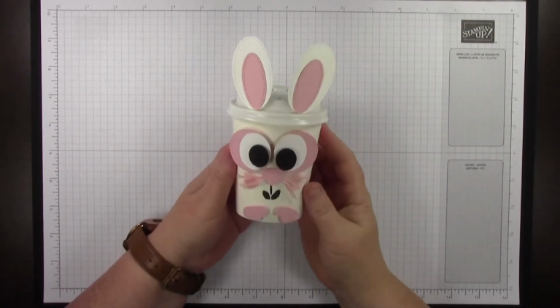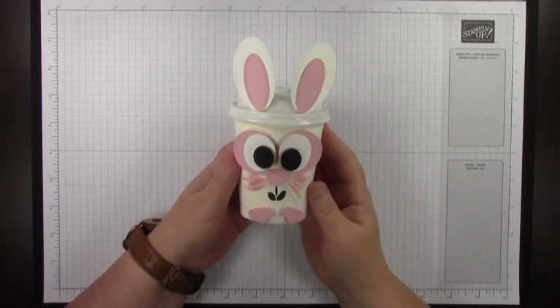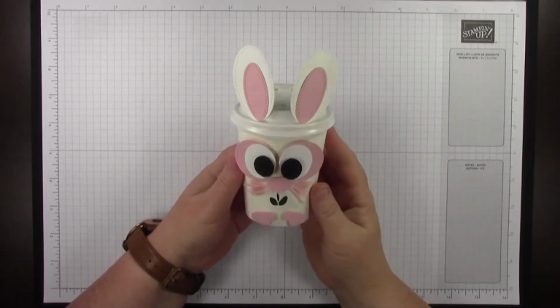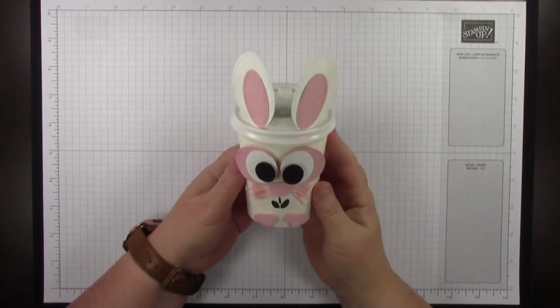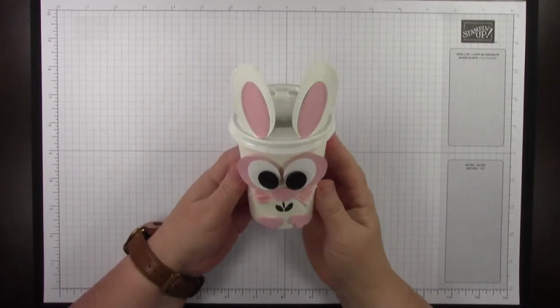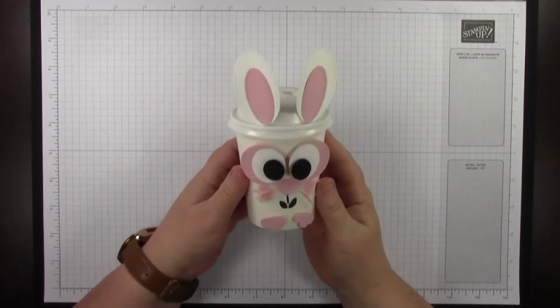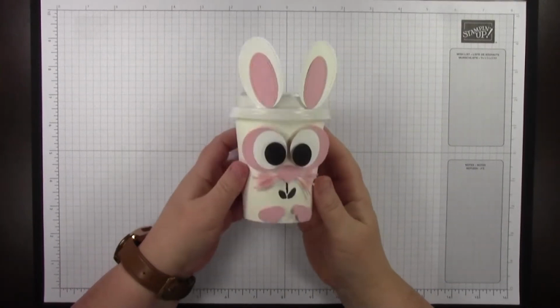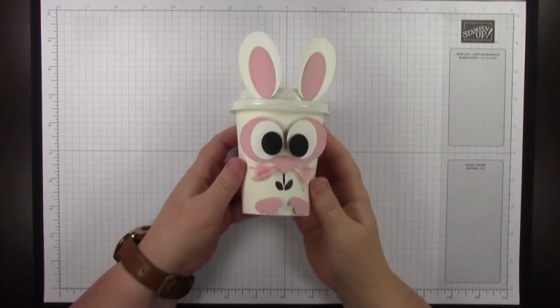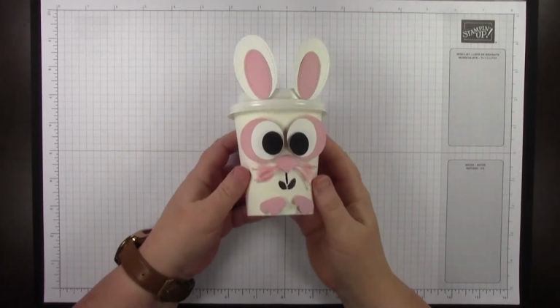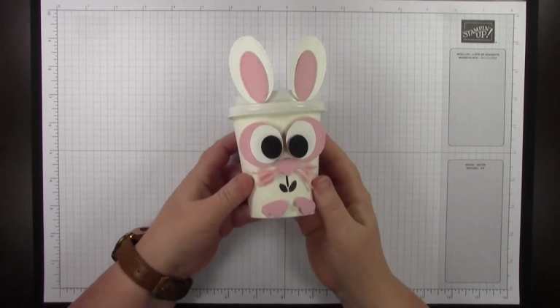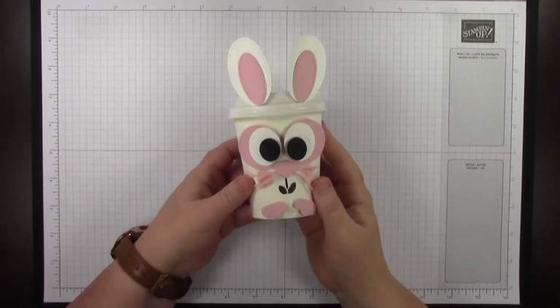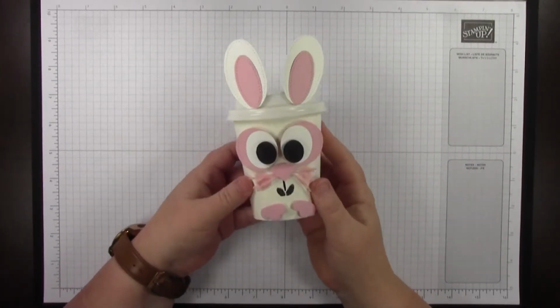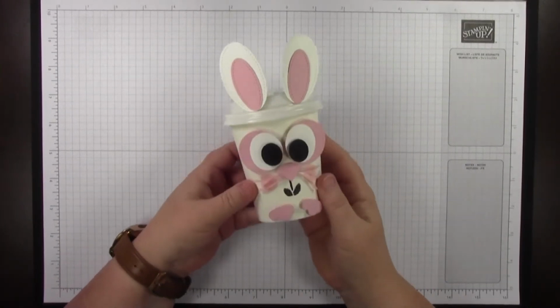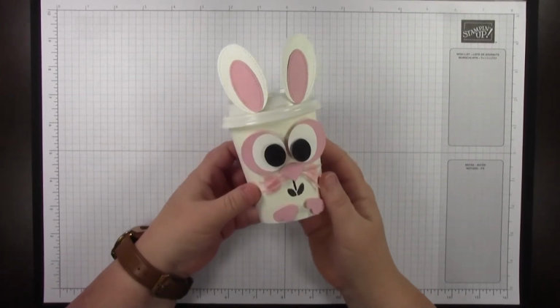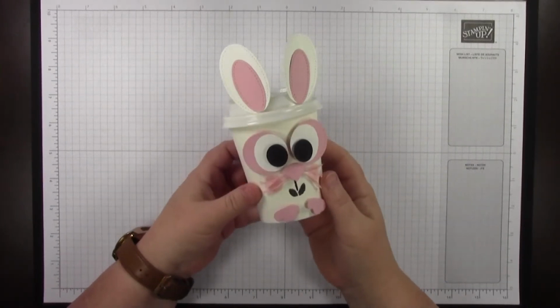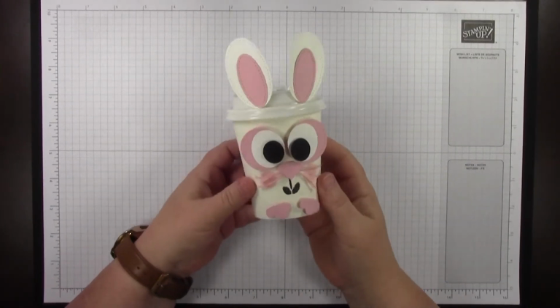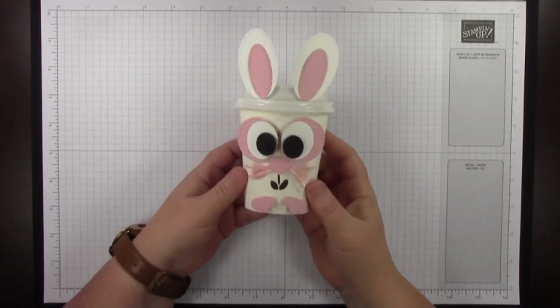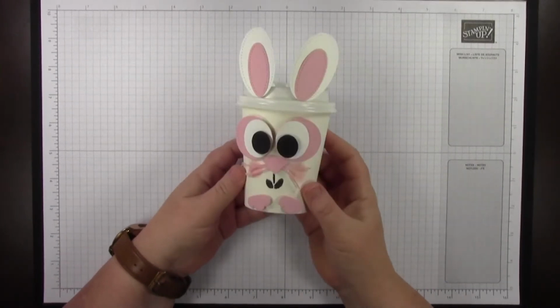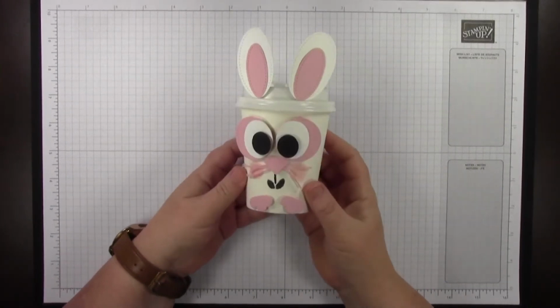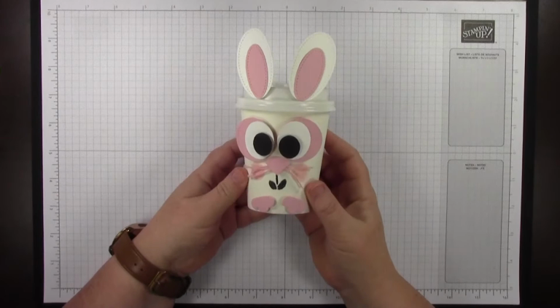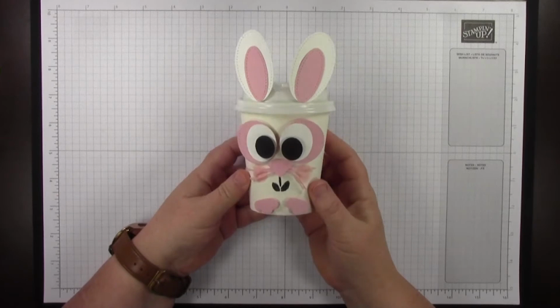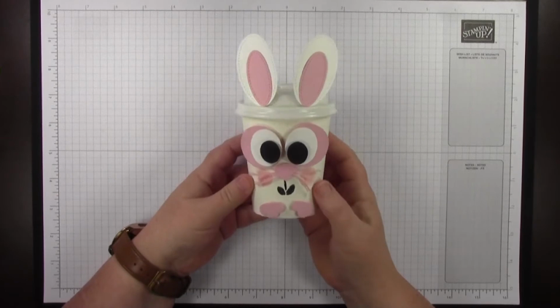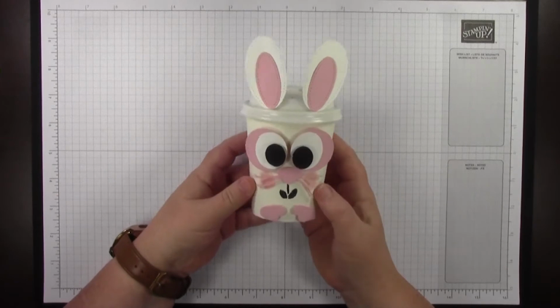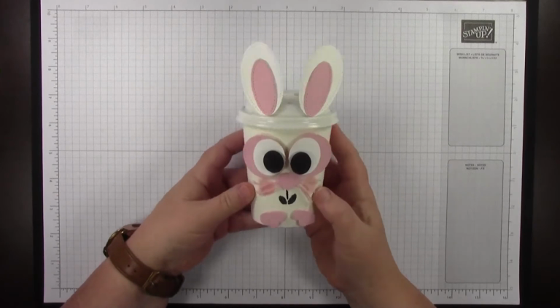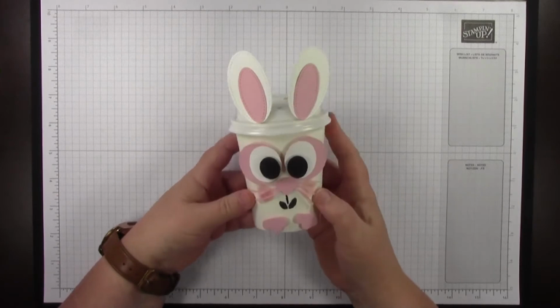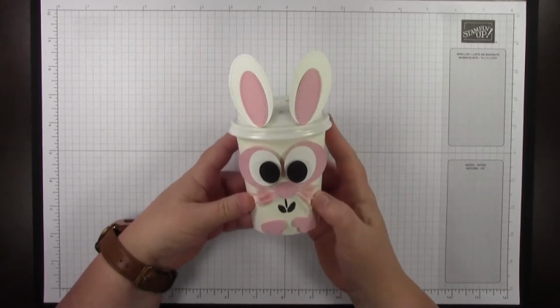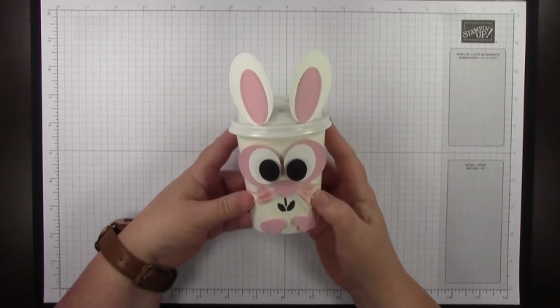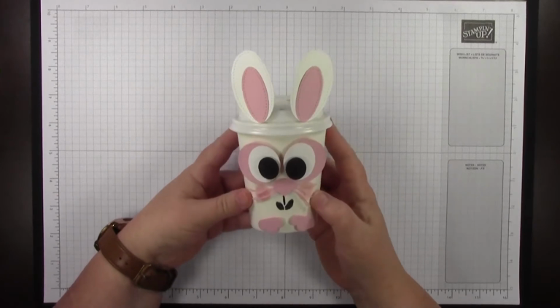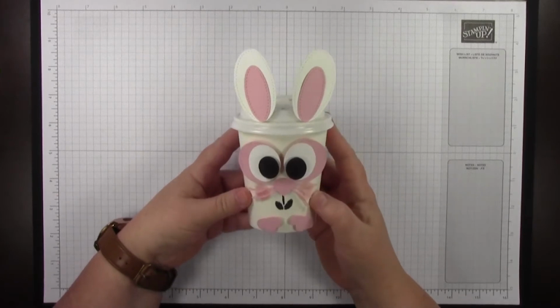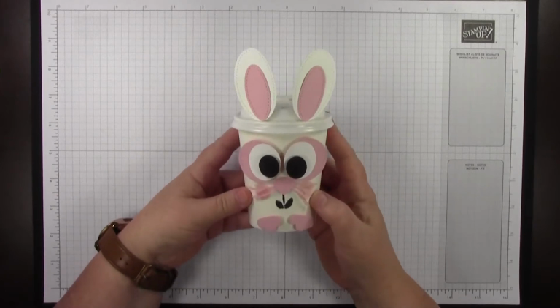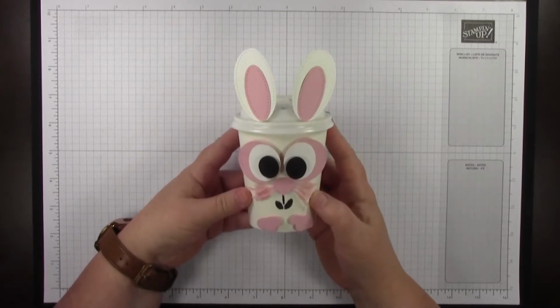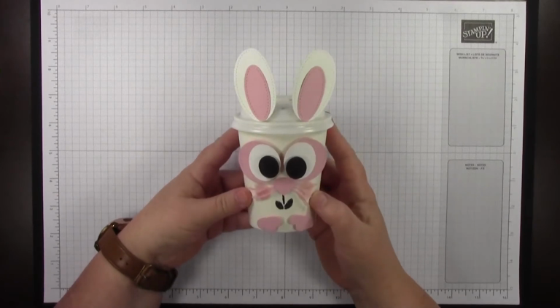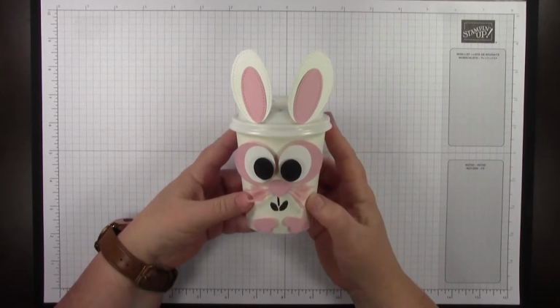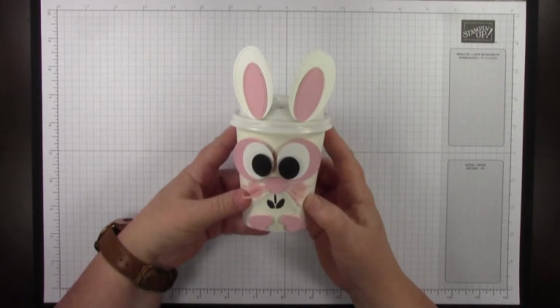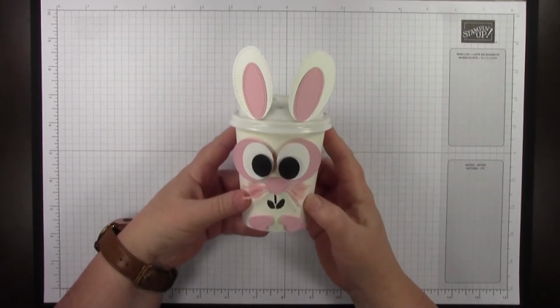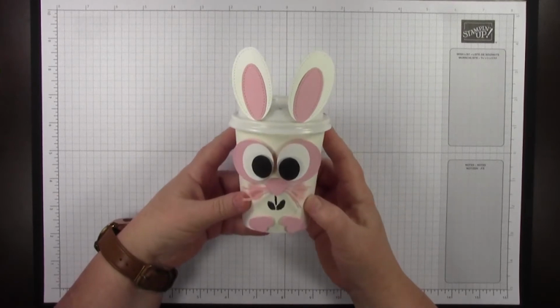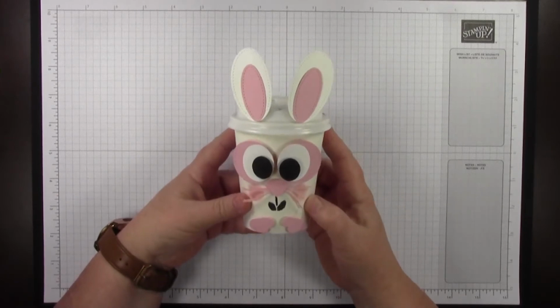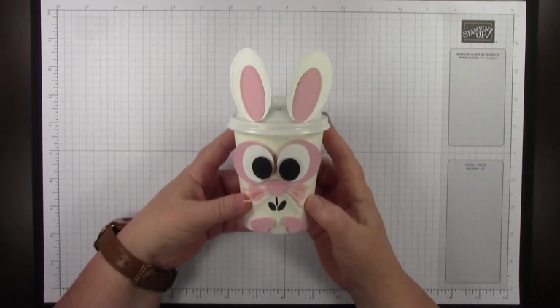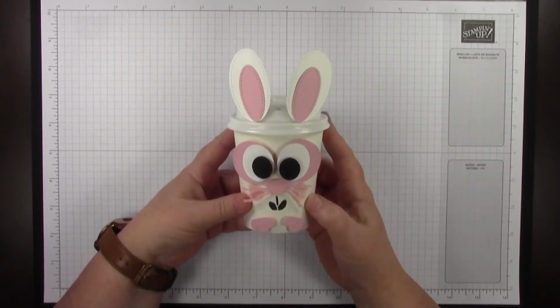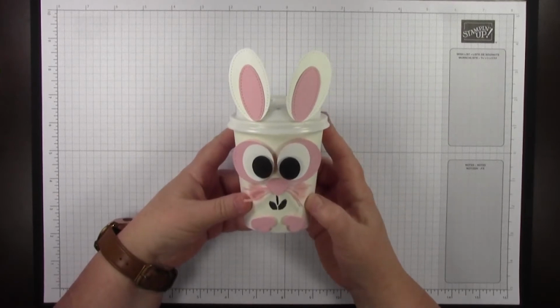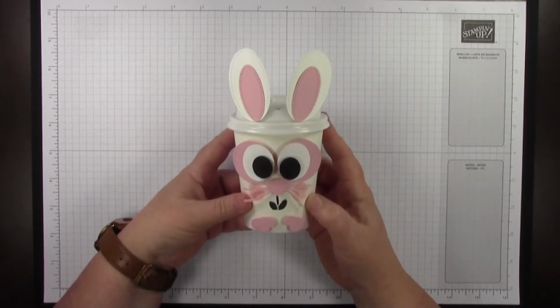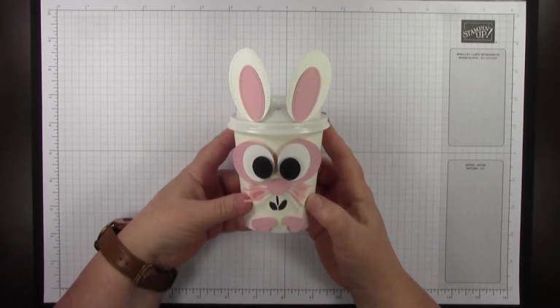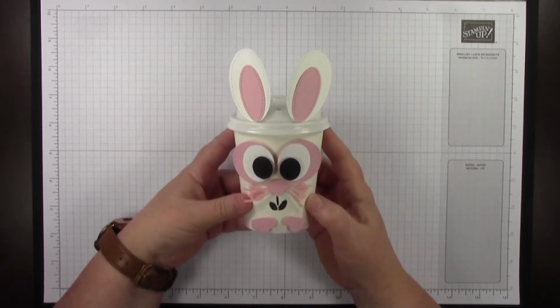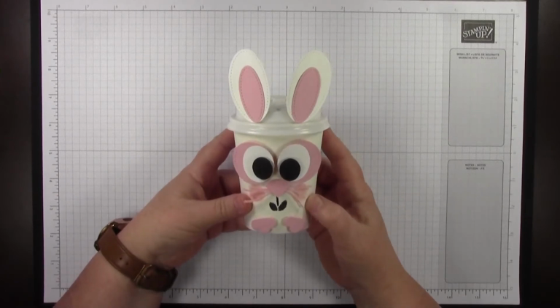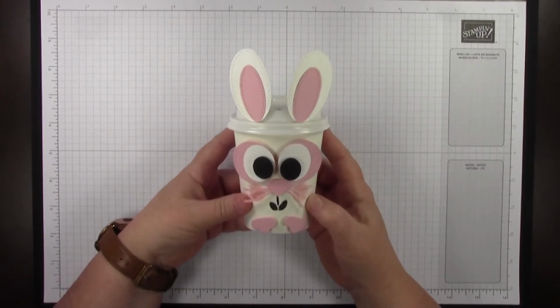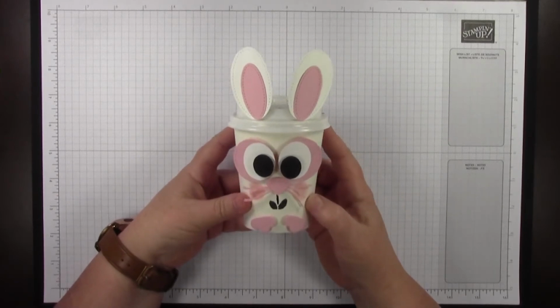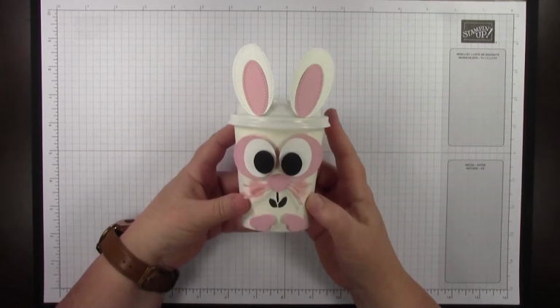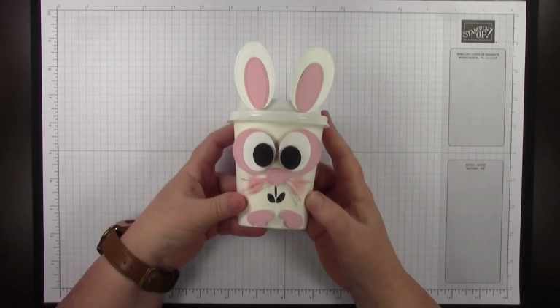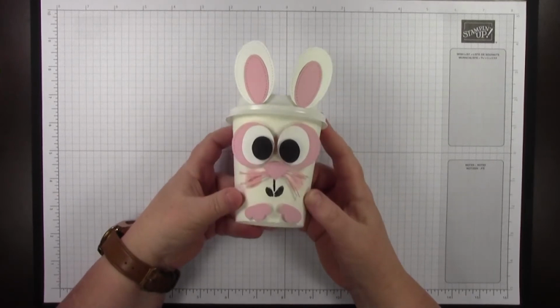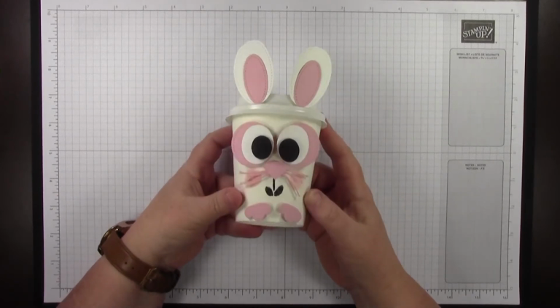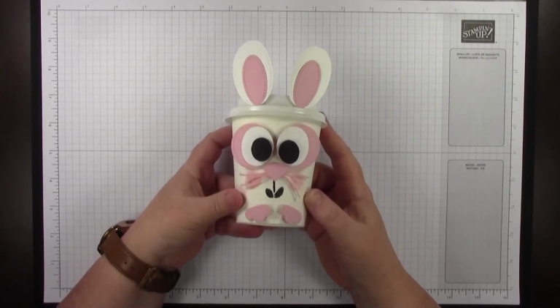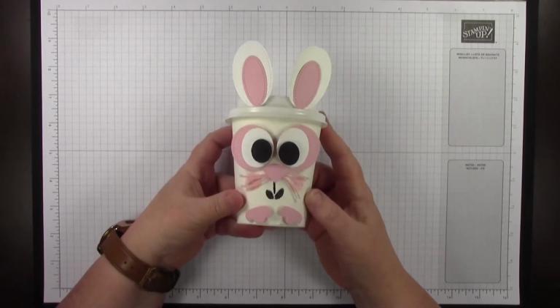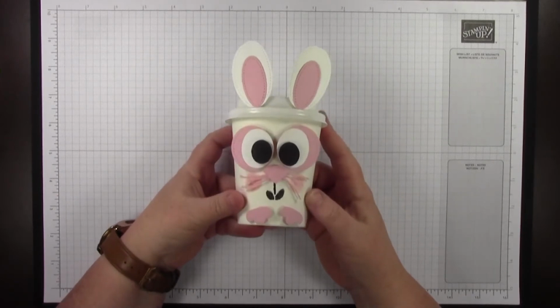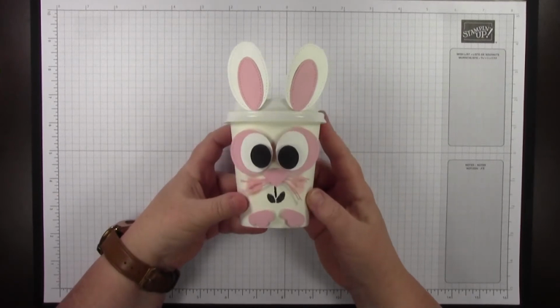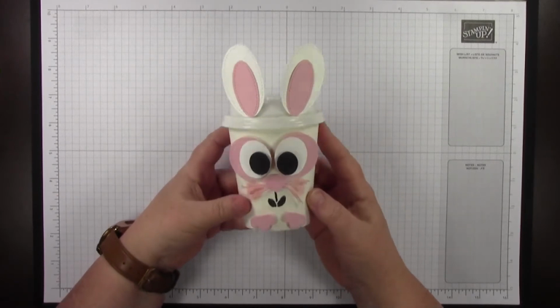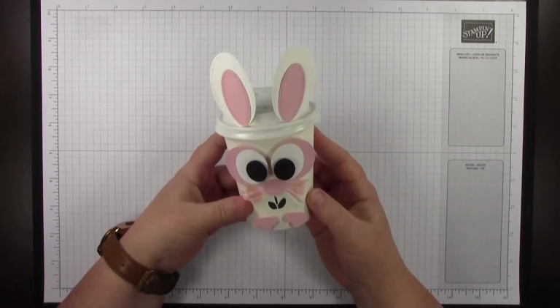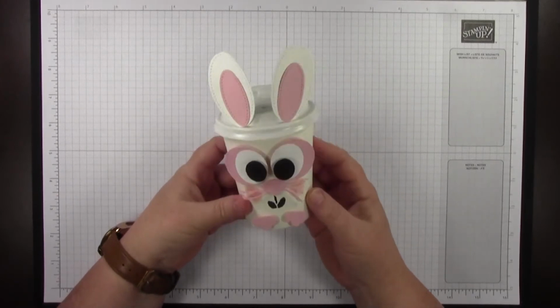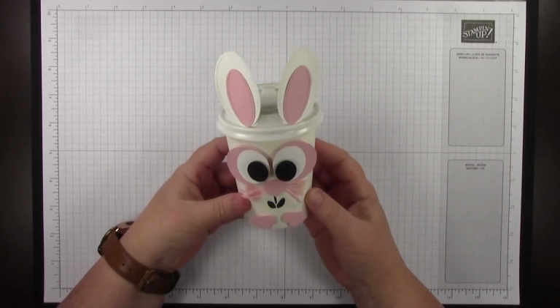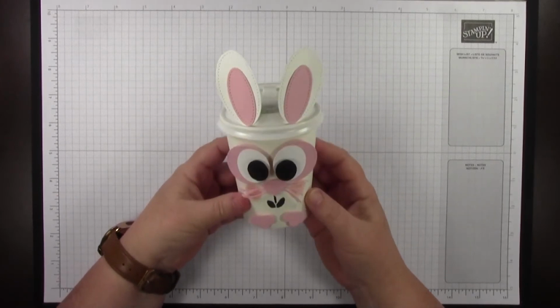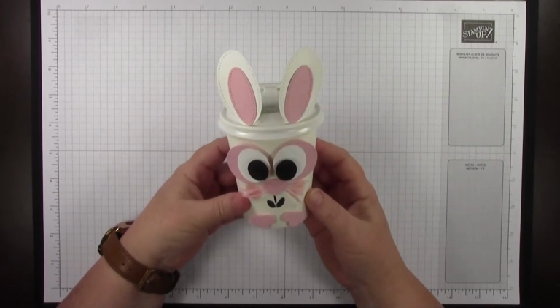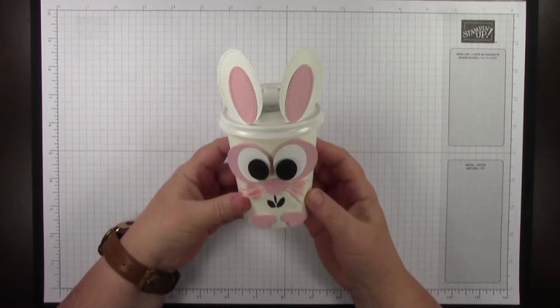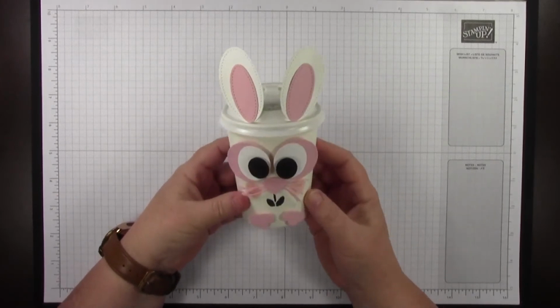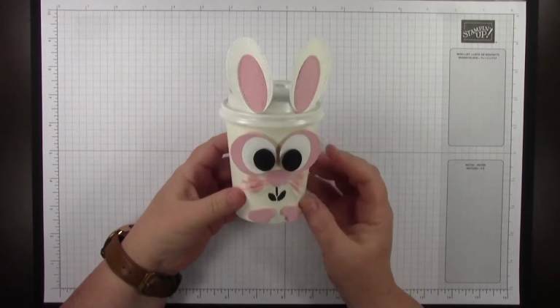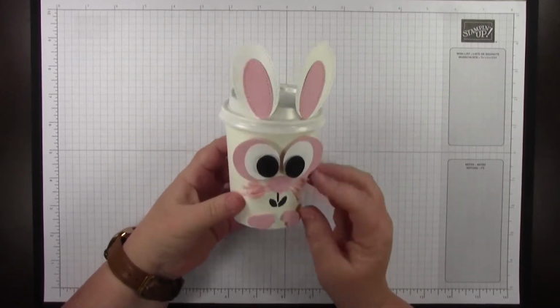Hi, I'm Kimberly Morris. My stamping name is ProcrastaStamper, and I'm going to show you how to make this cute little bunny treat cup.